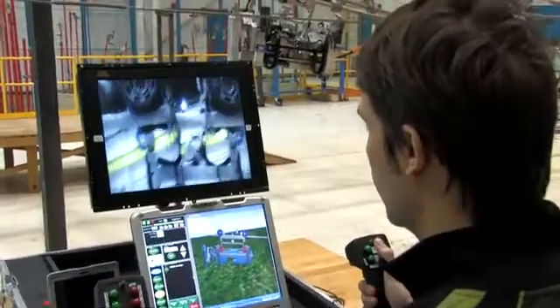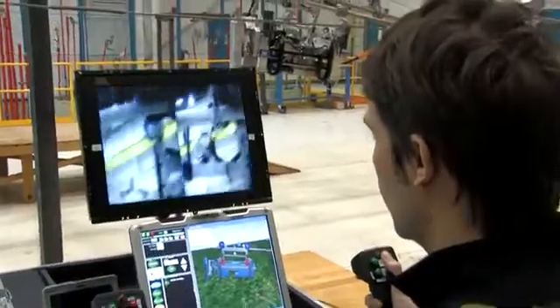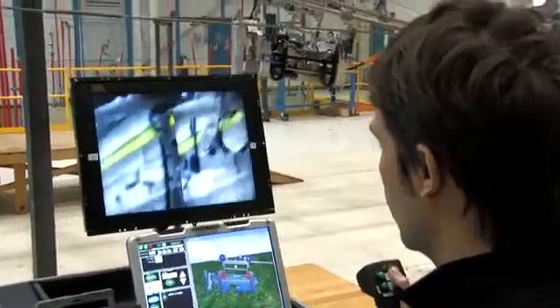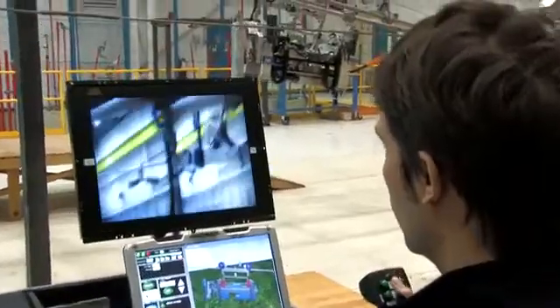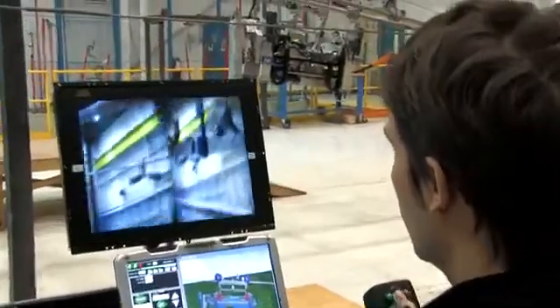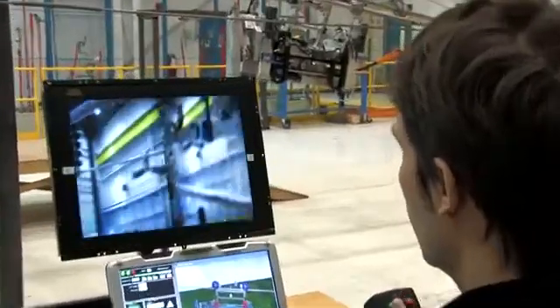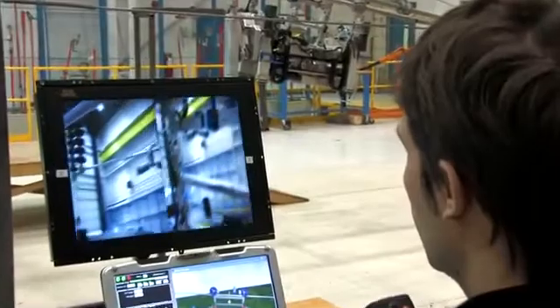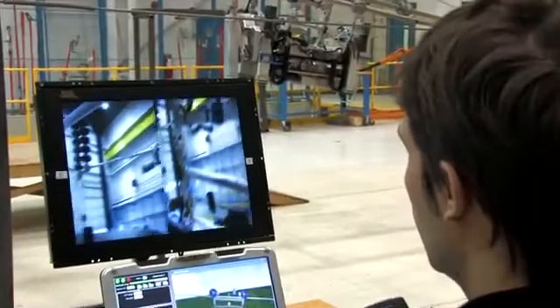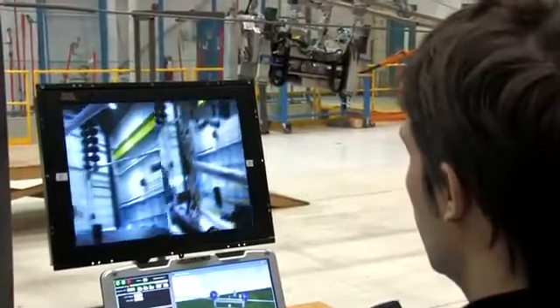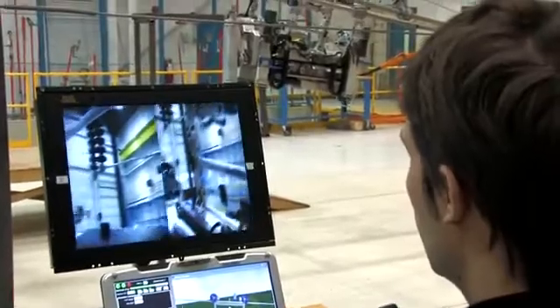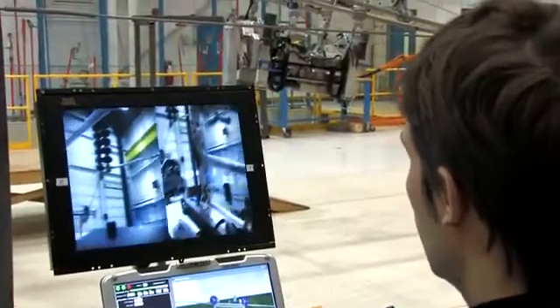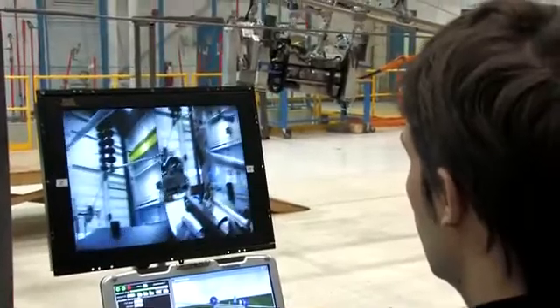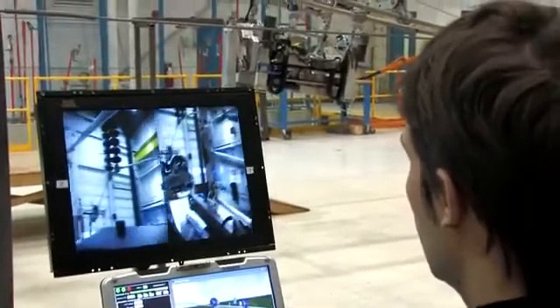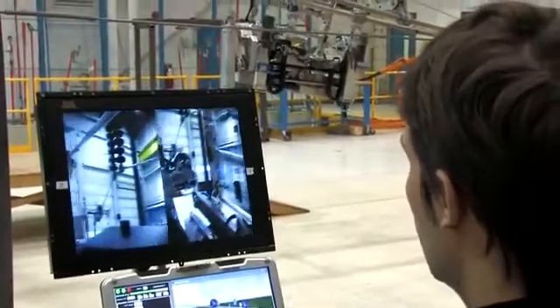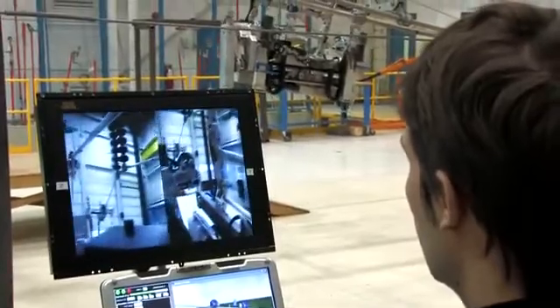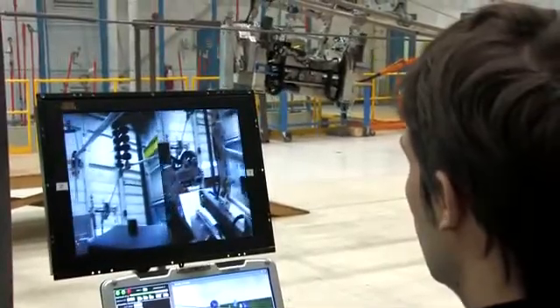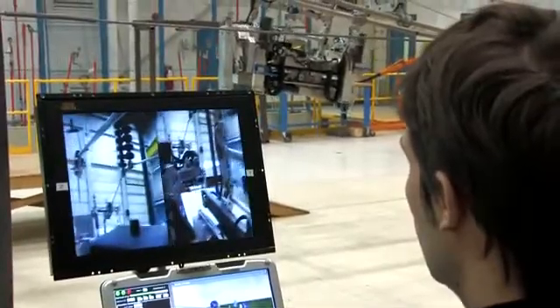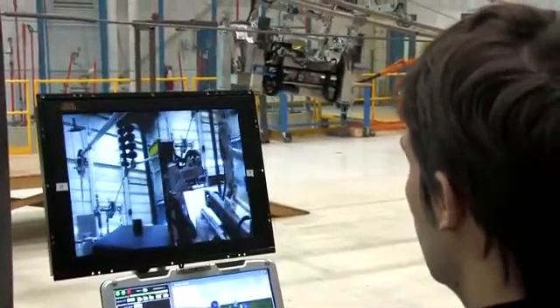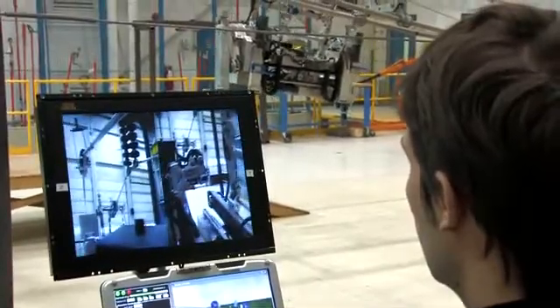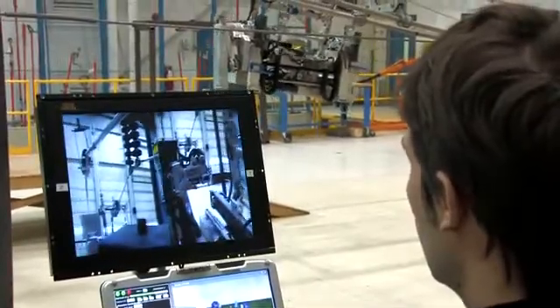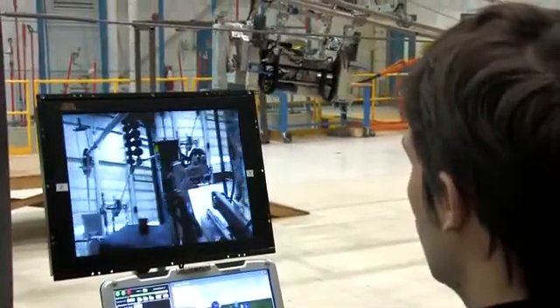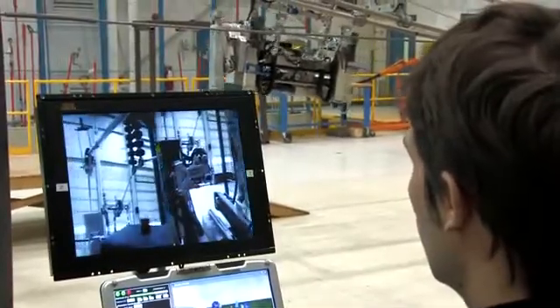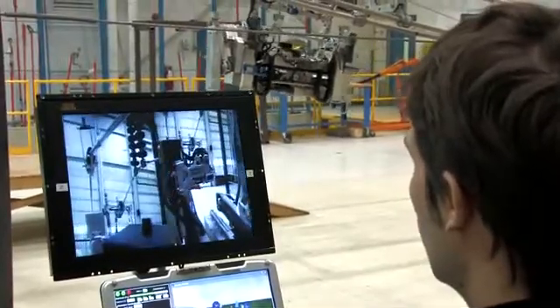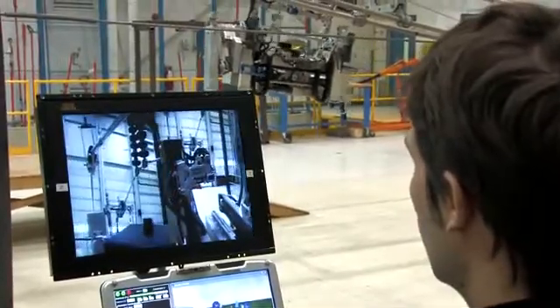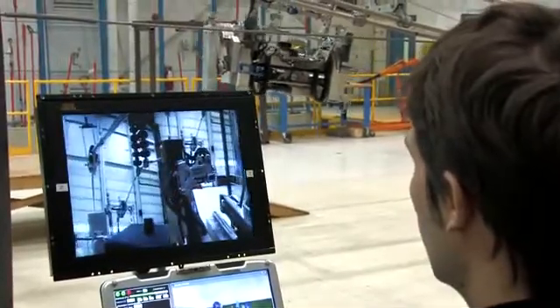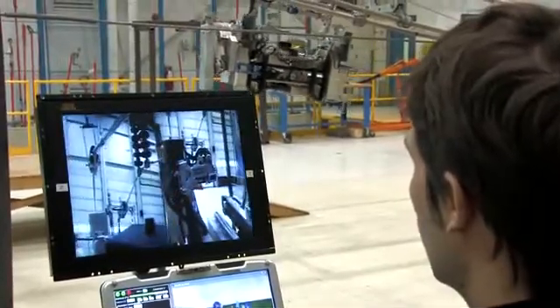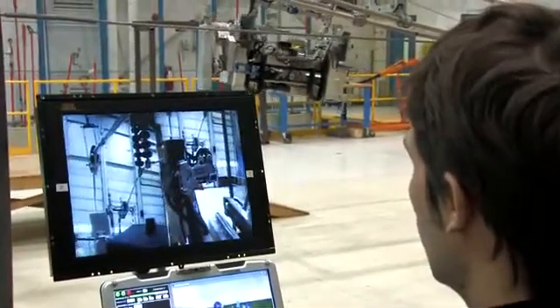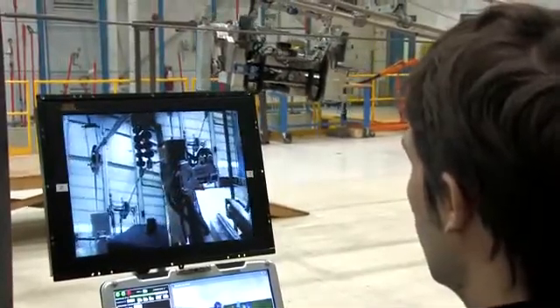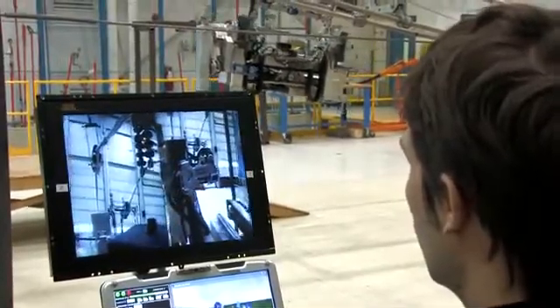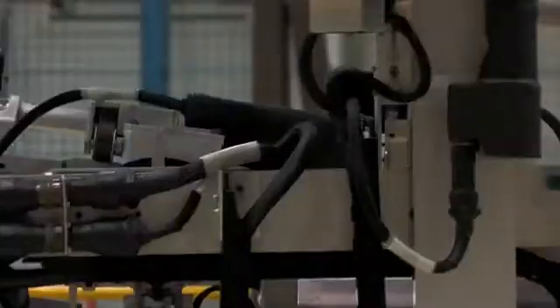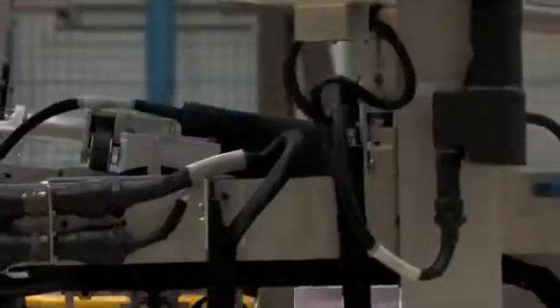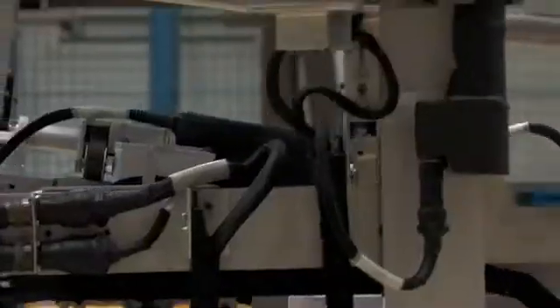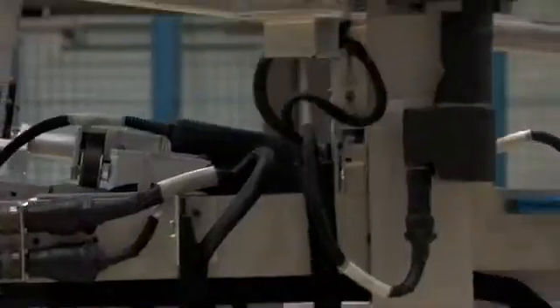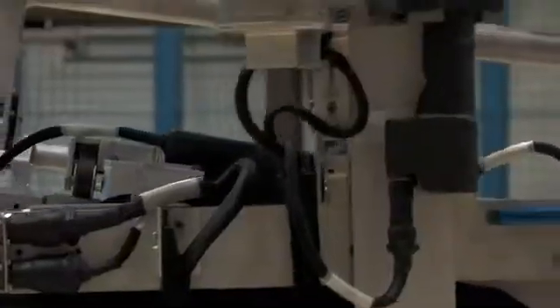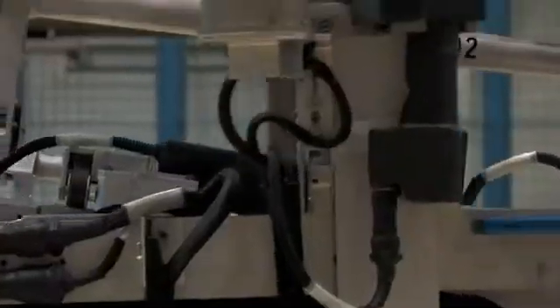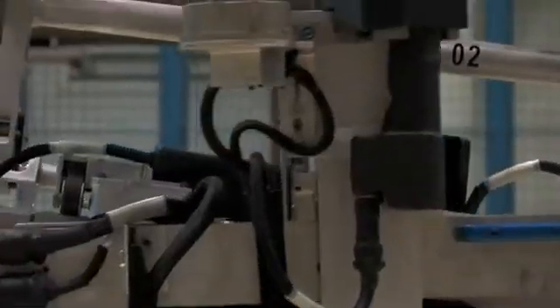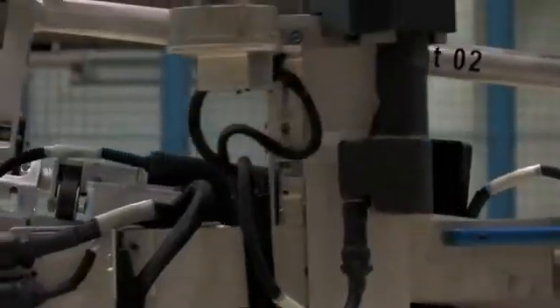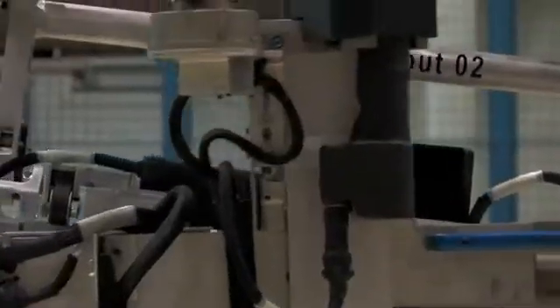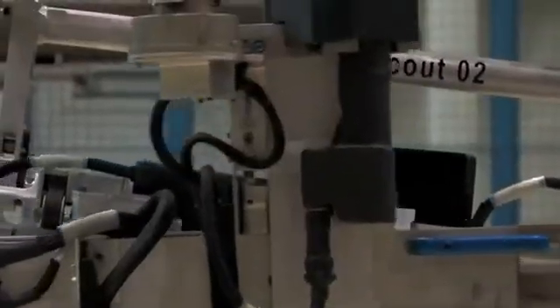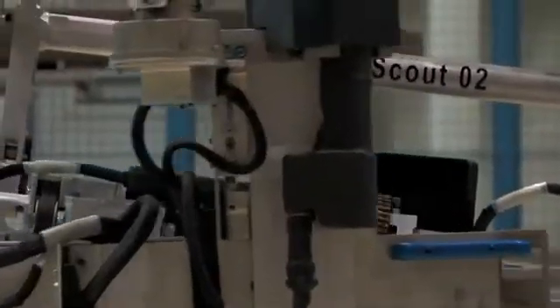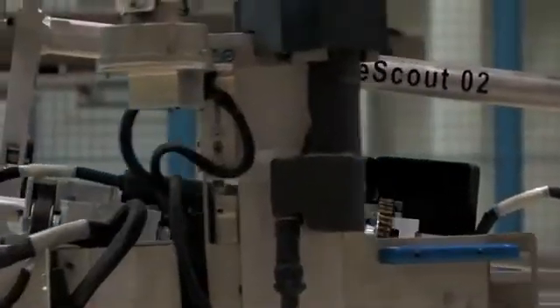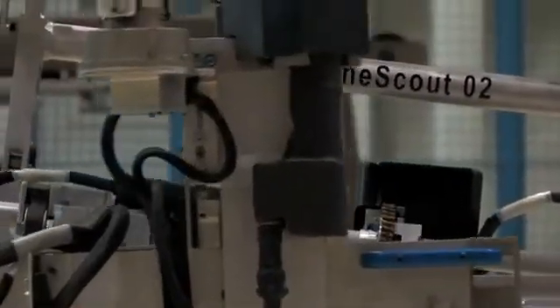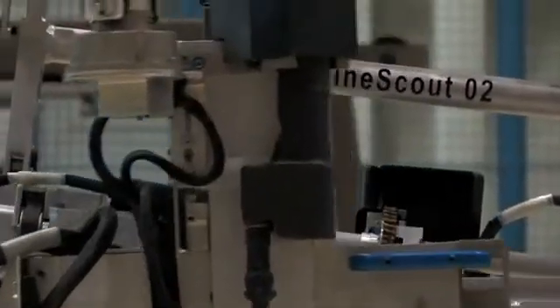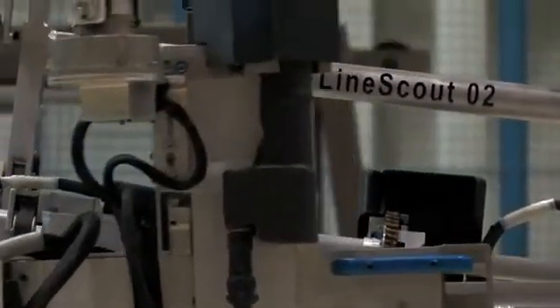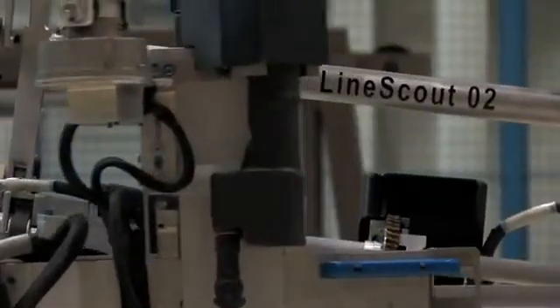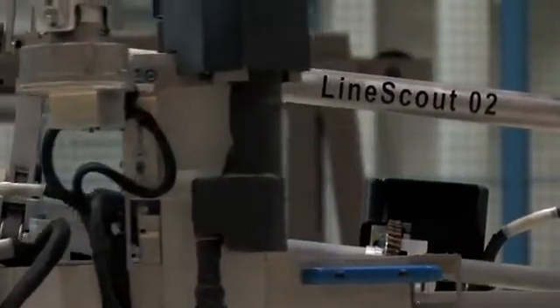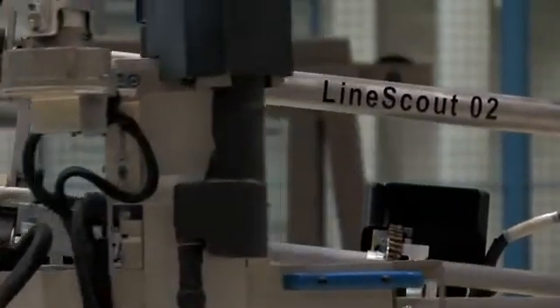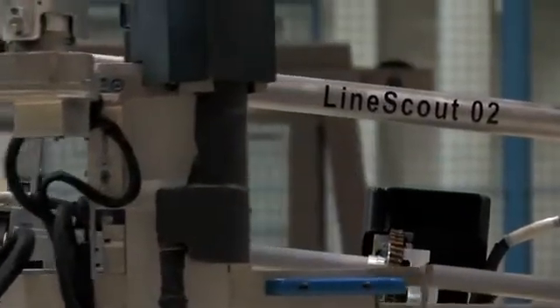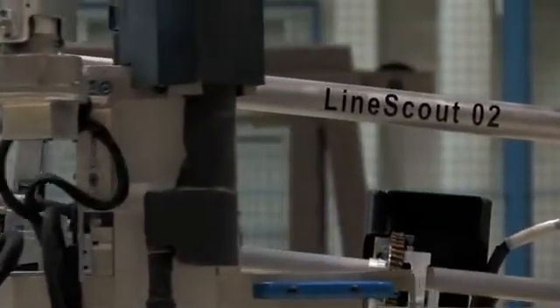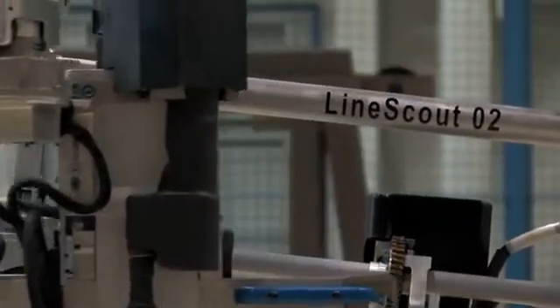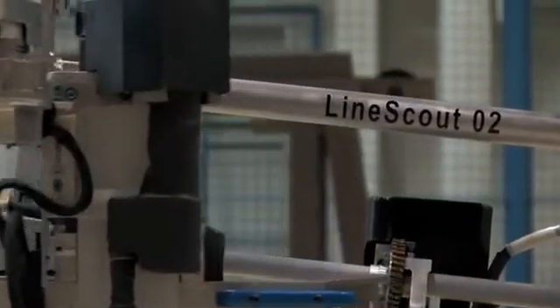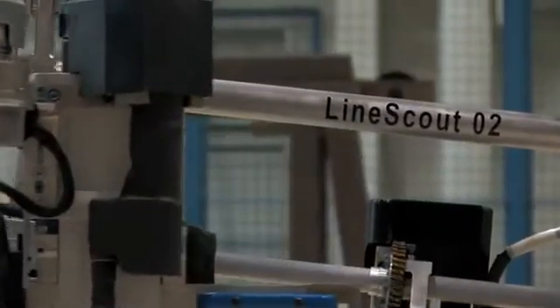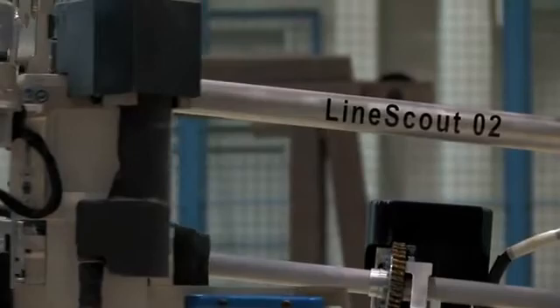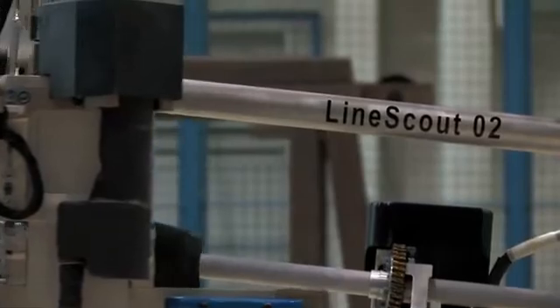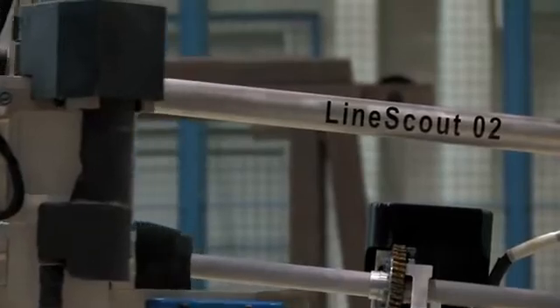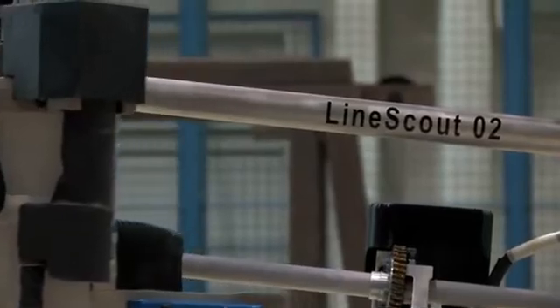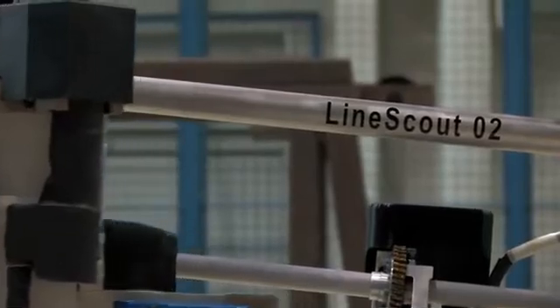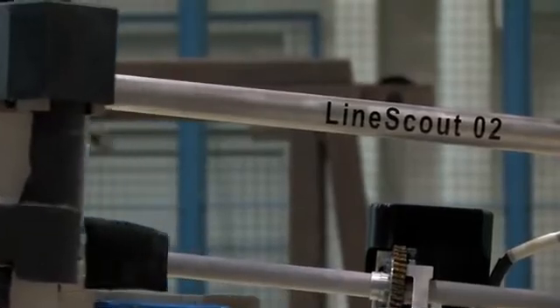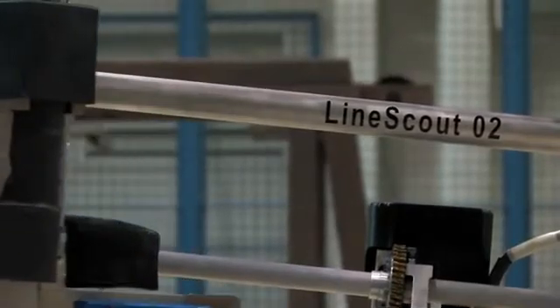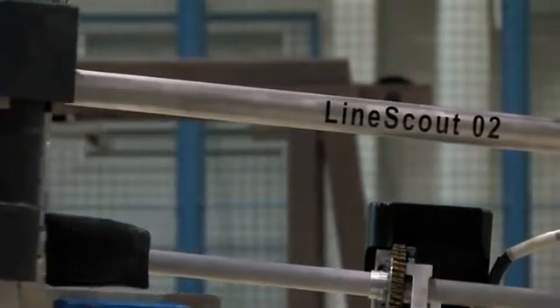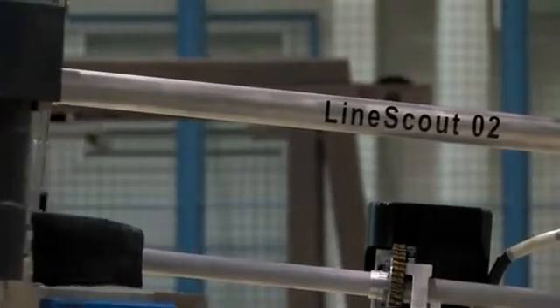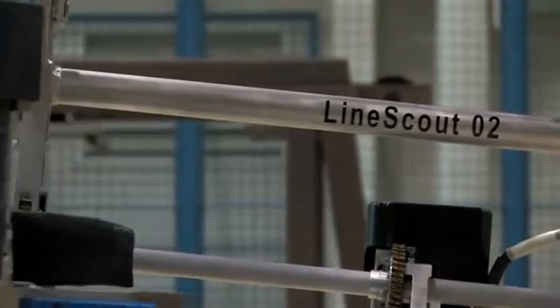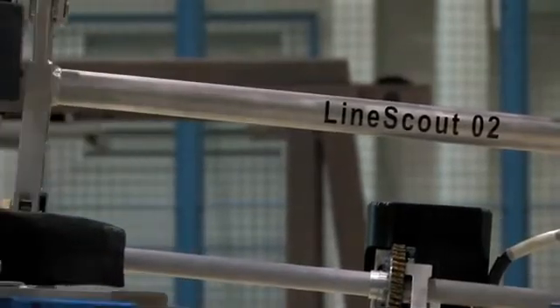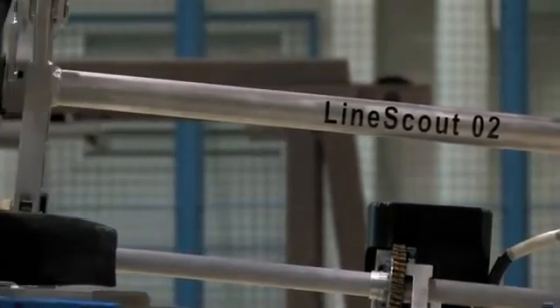We're proud to share with you one of those innovations — the LineScout, a robot that is inspecting the live transmission line.